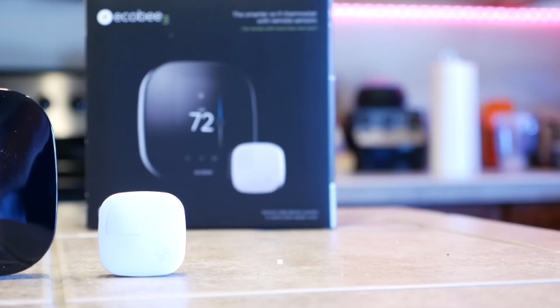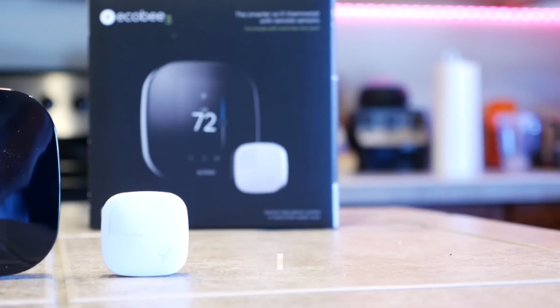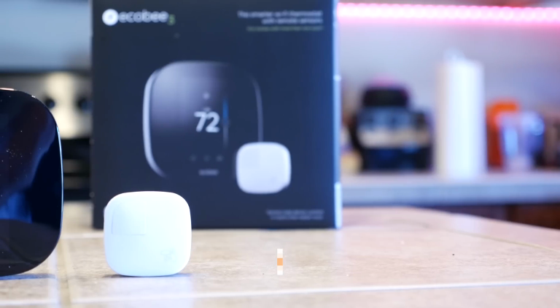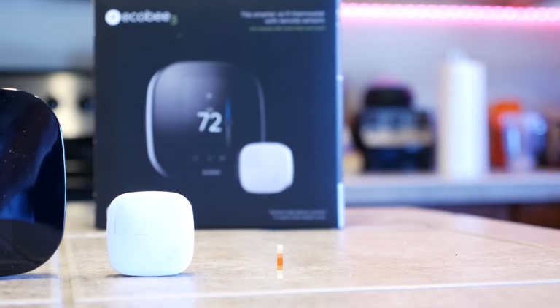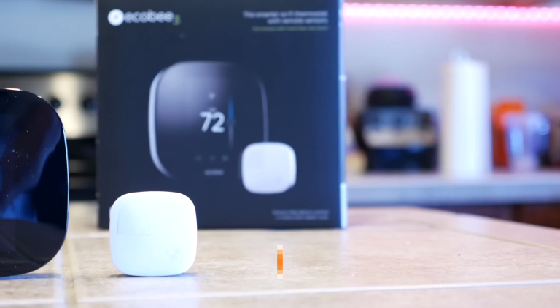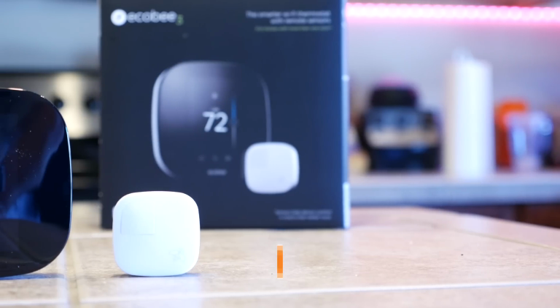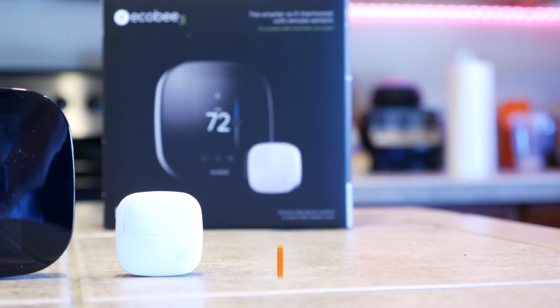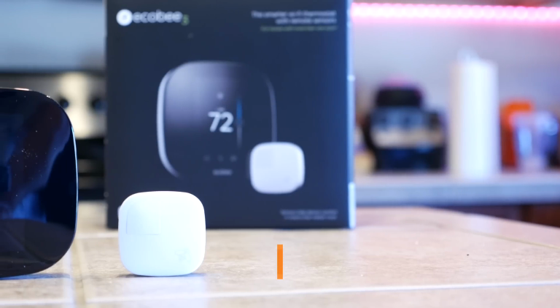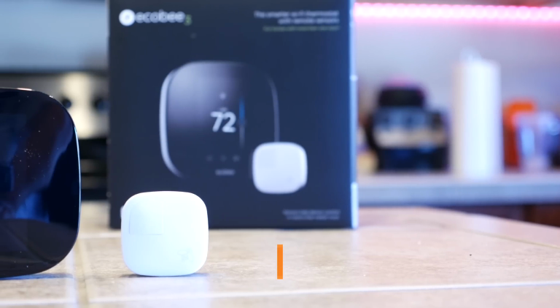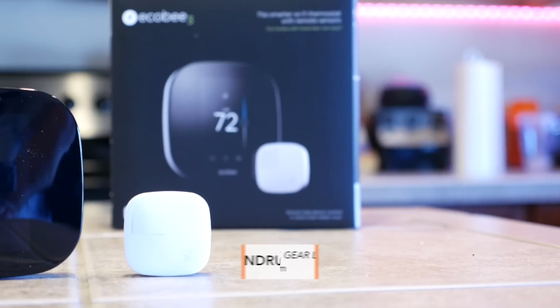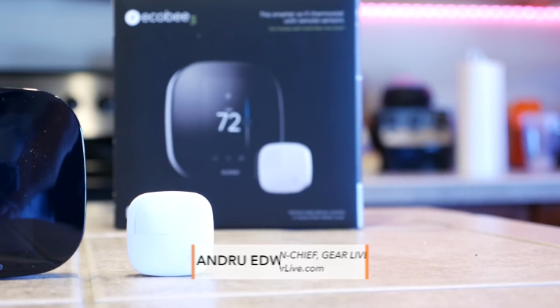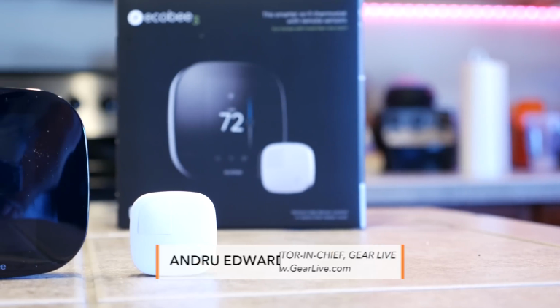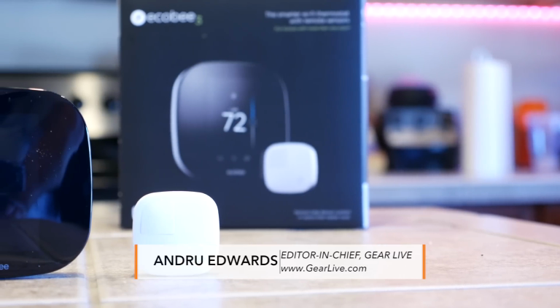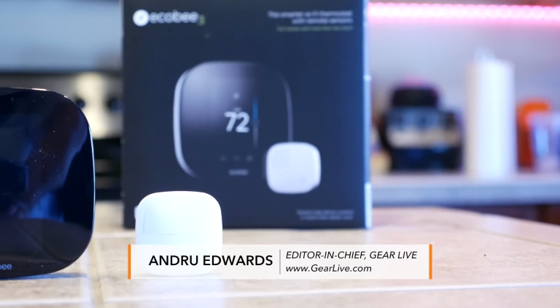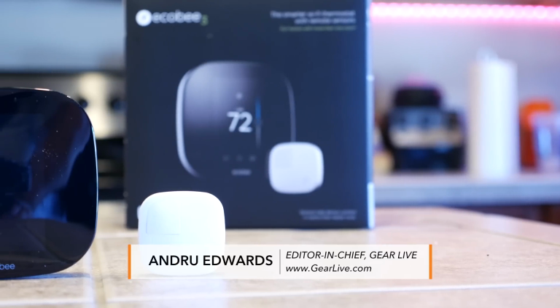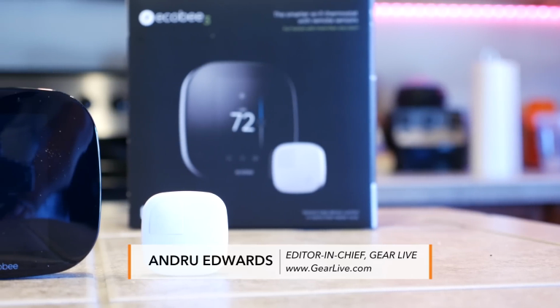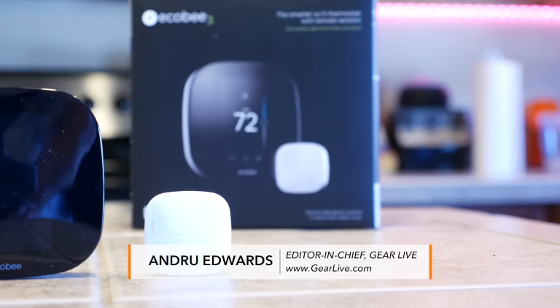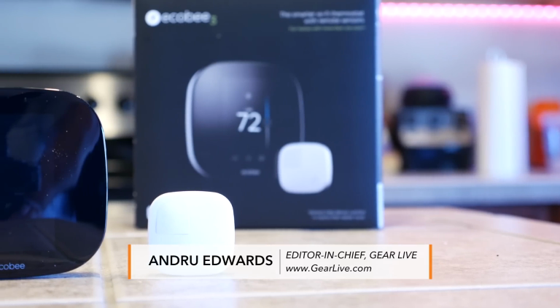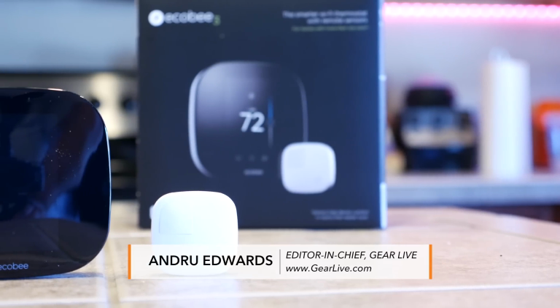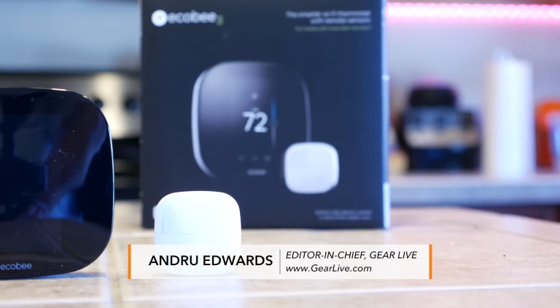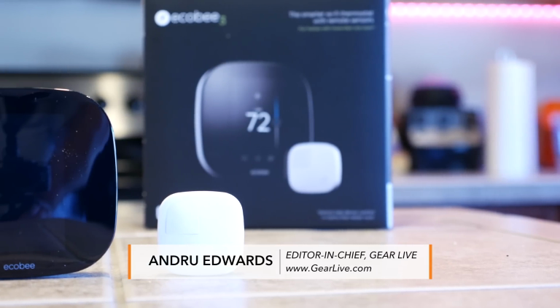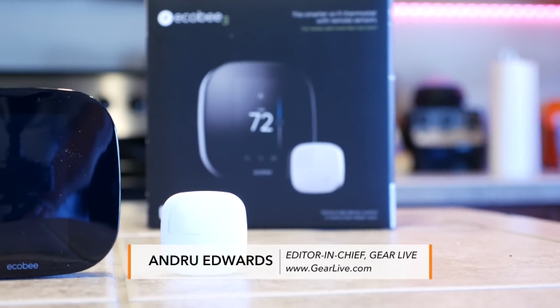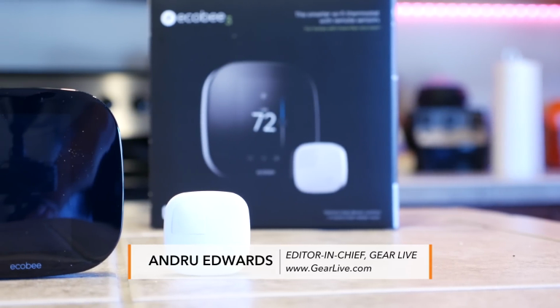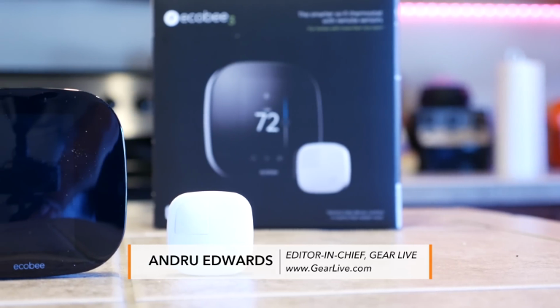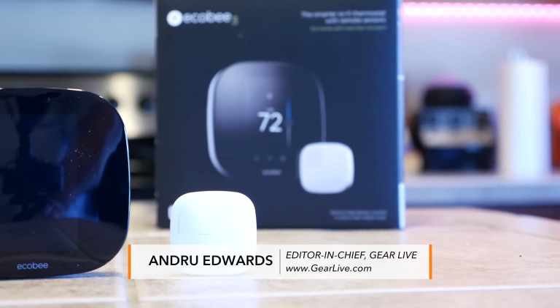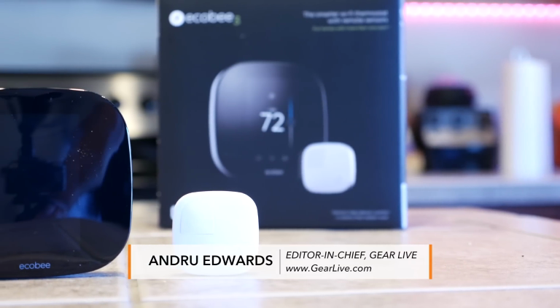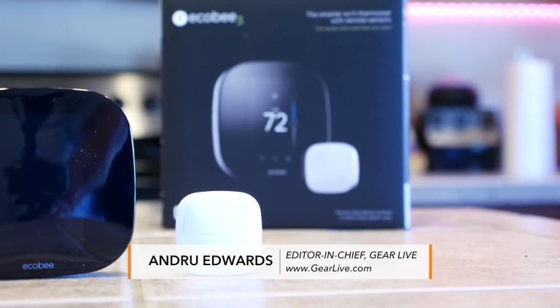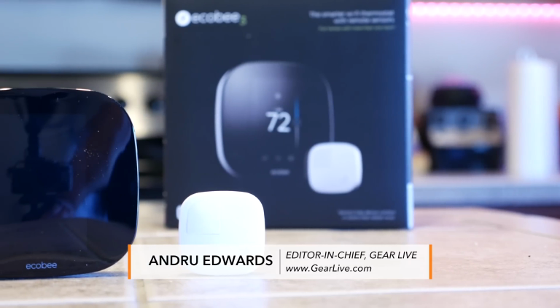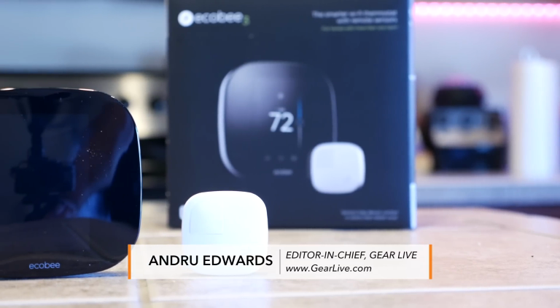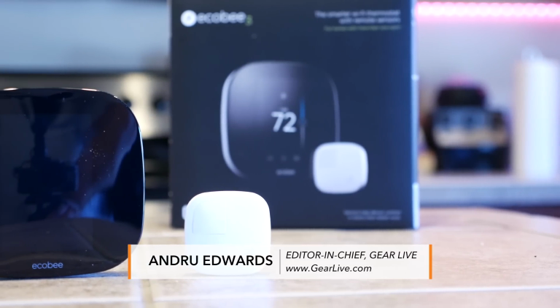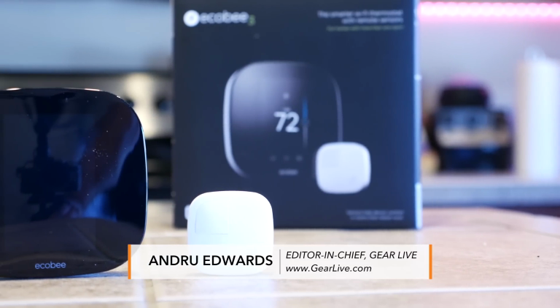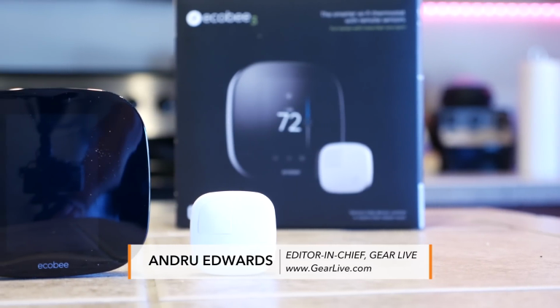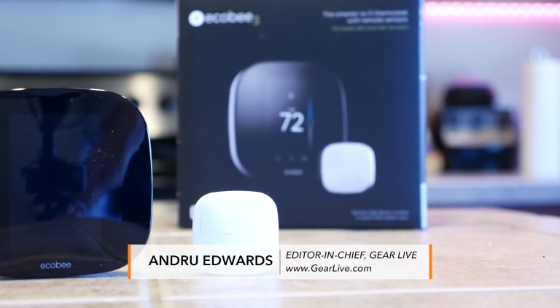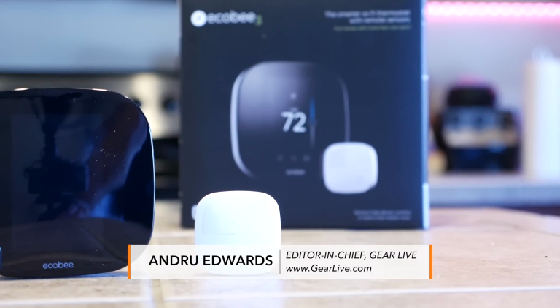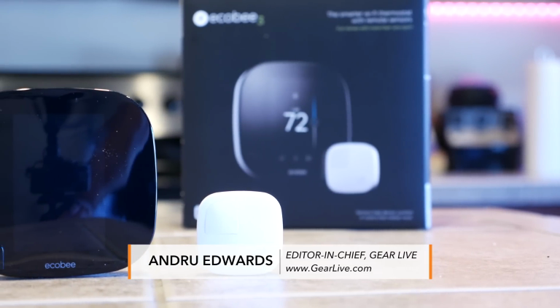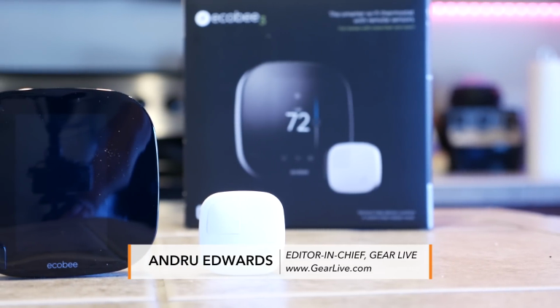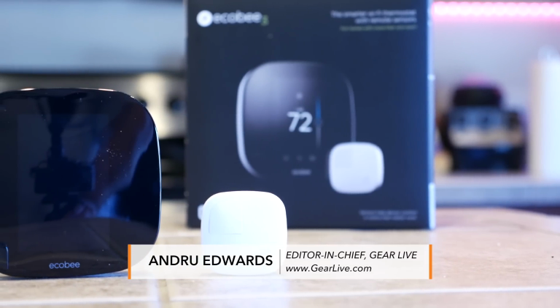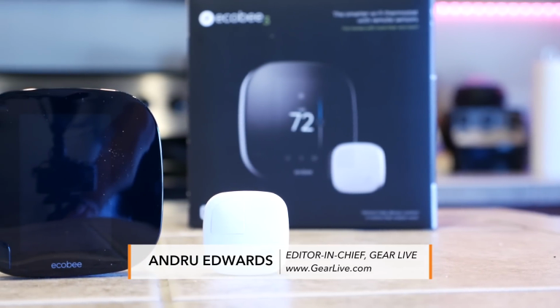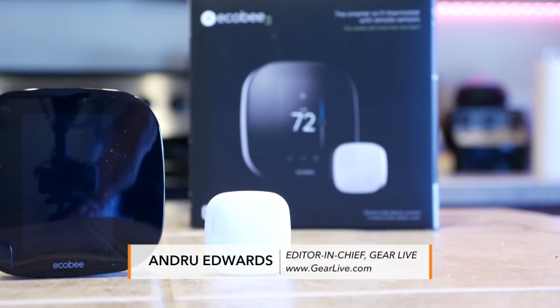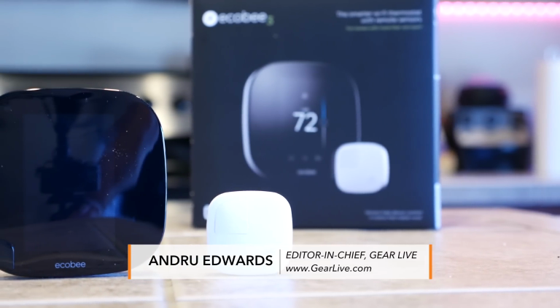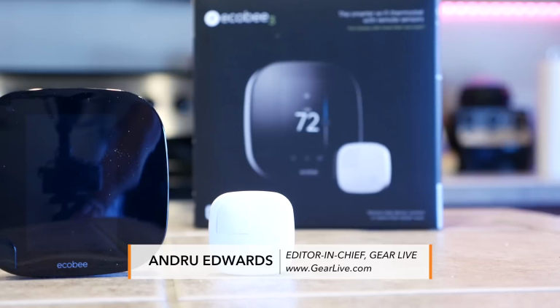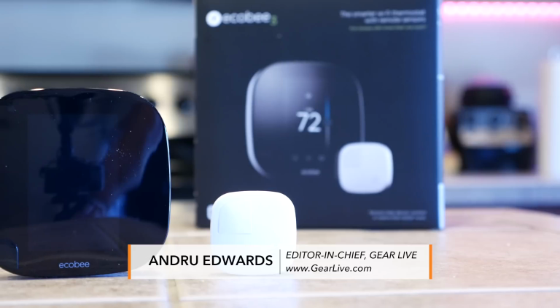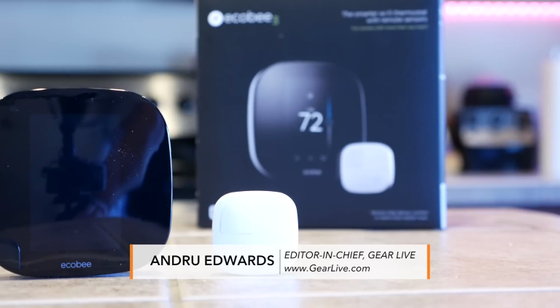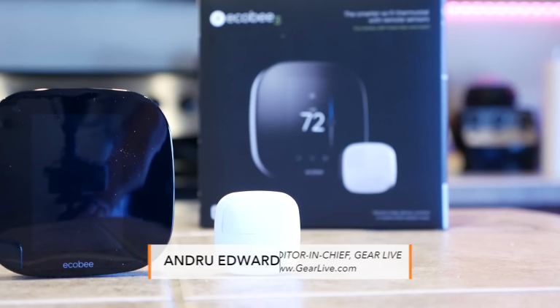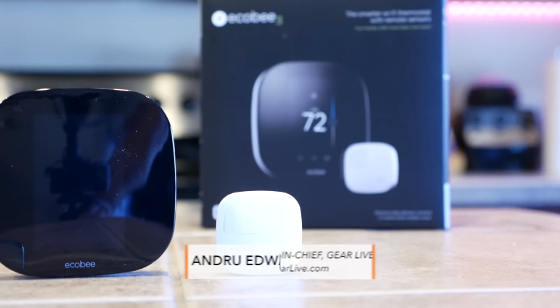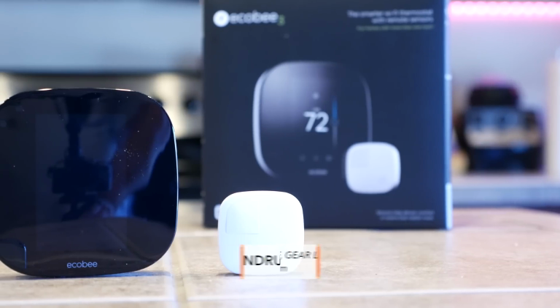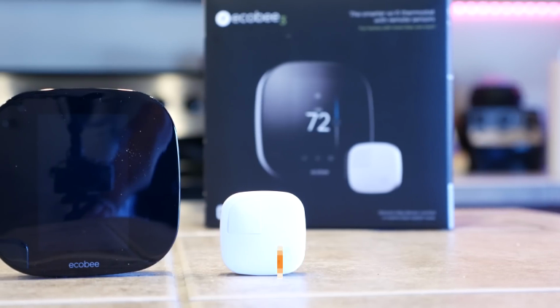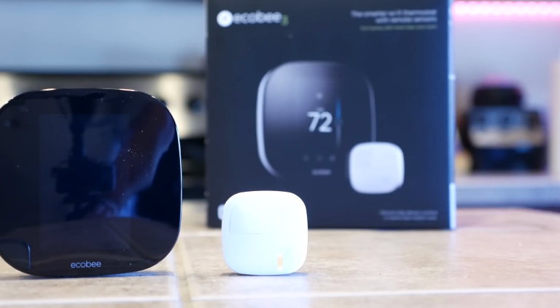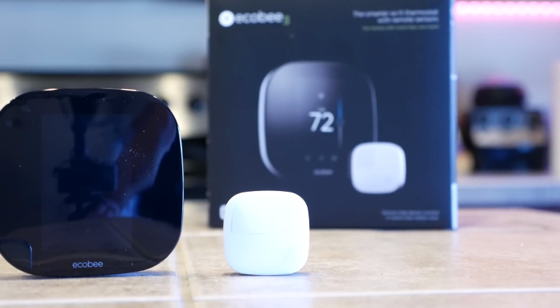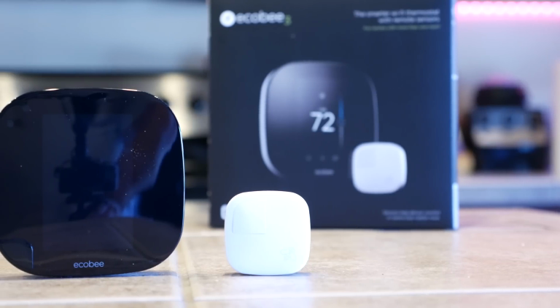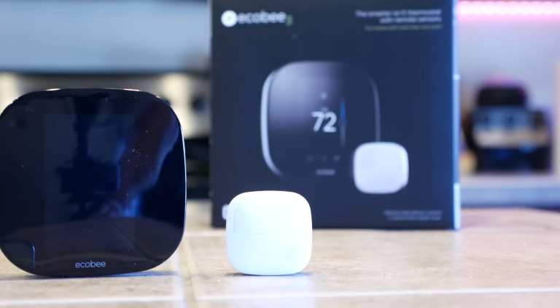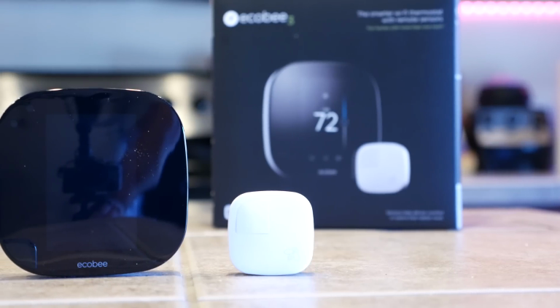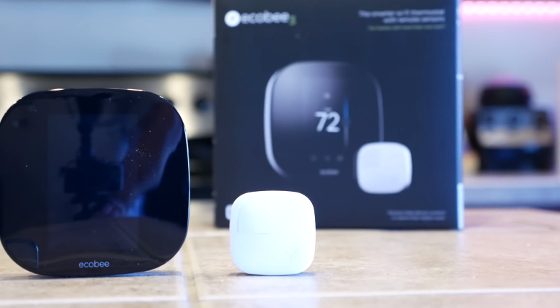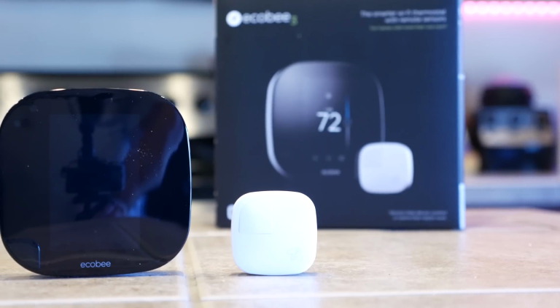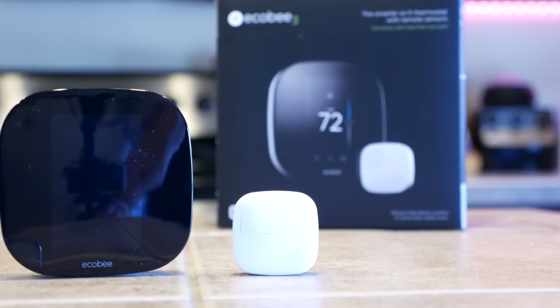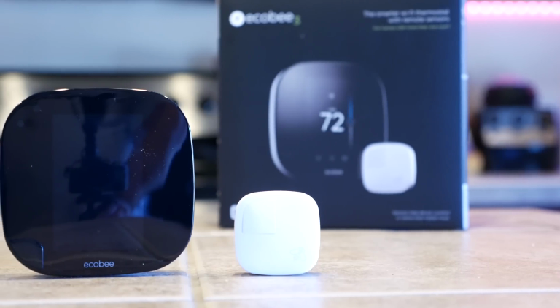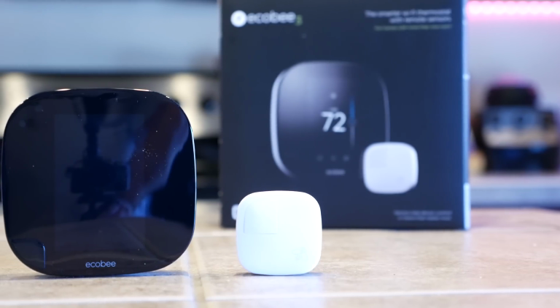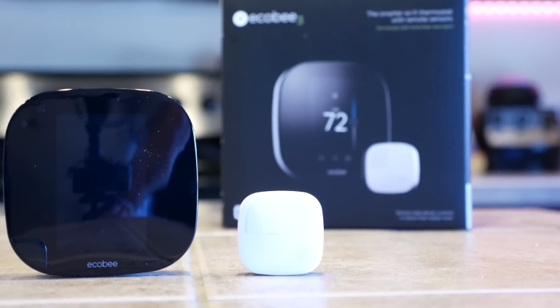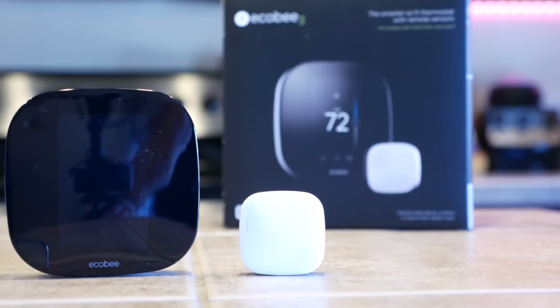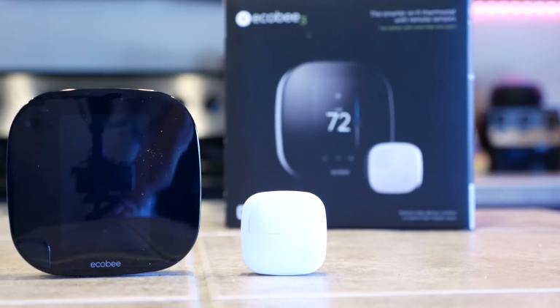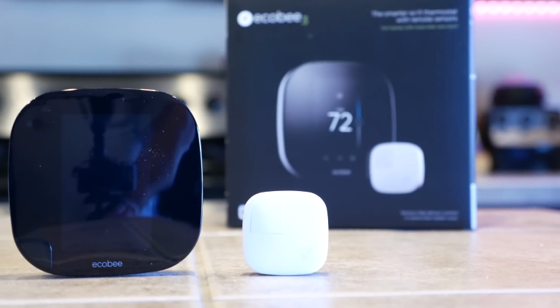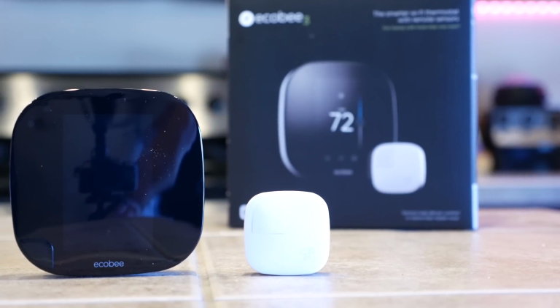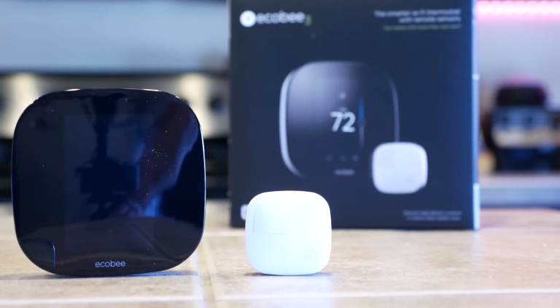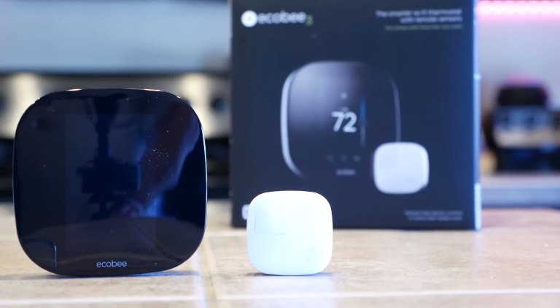Using voice commands to control your home is the wave of the future. I'll show you how you can do it today with the Ecobee3 Smart Thermostat.